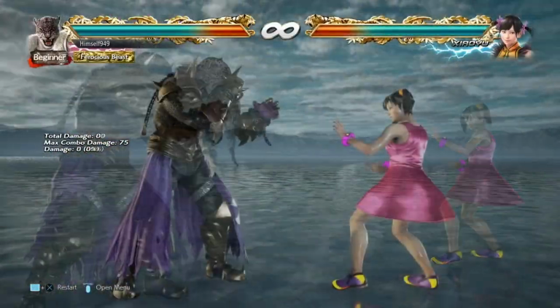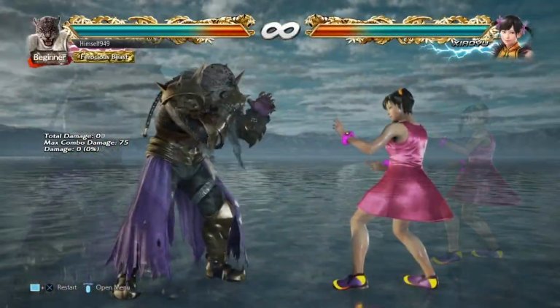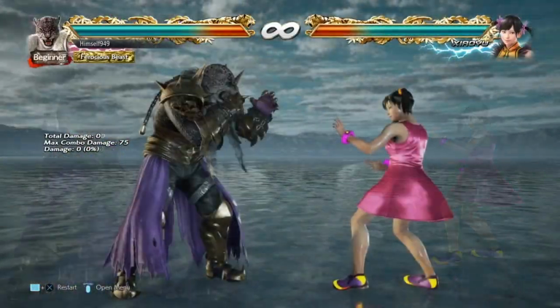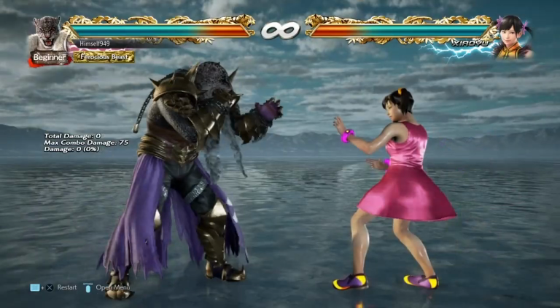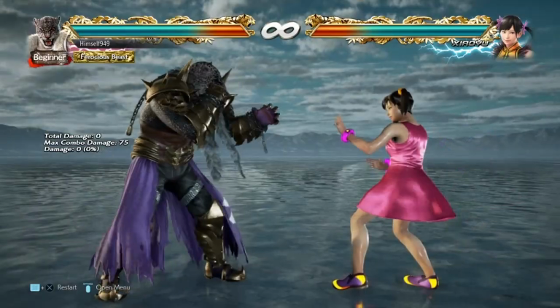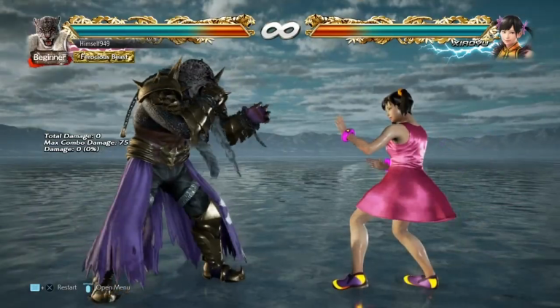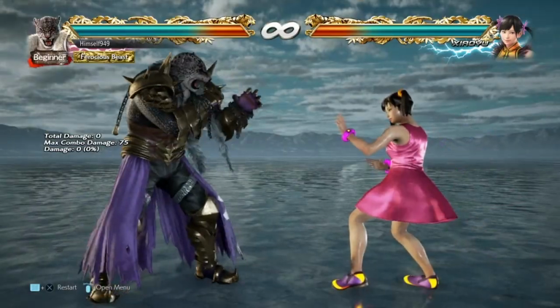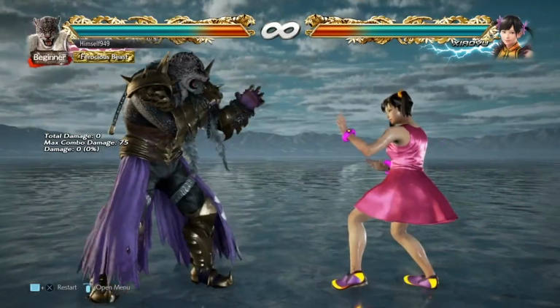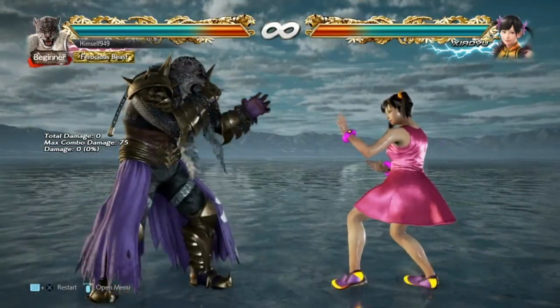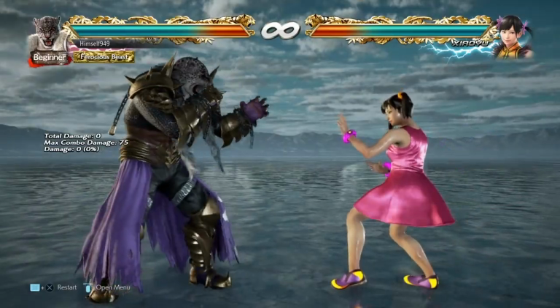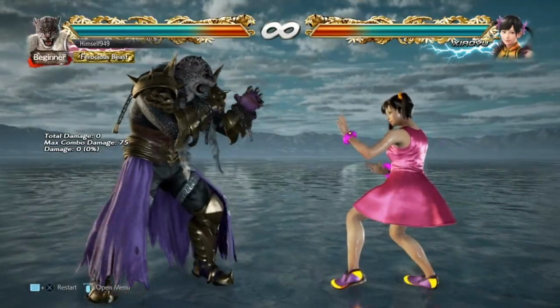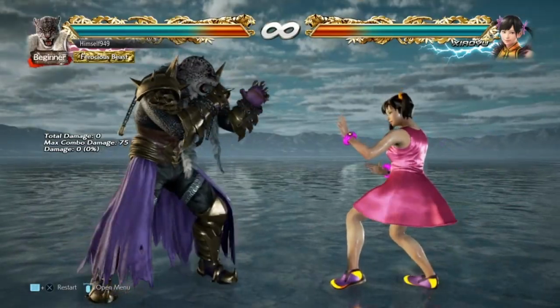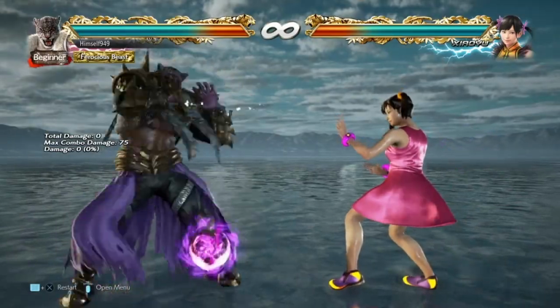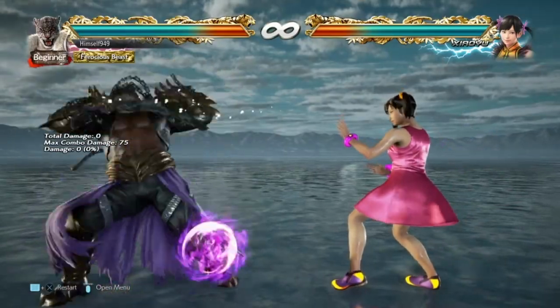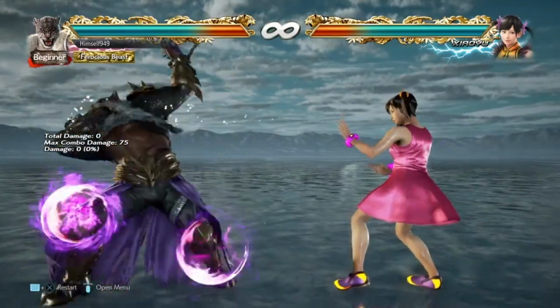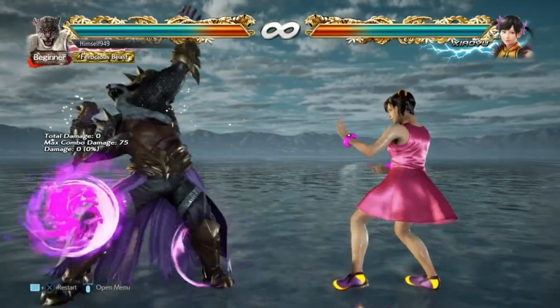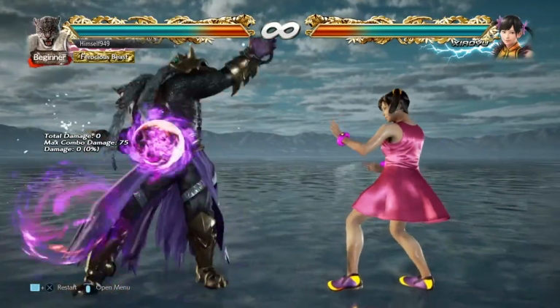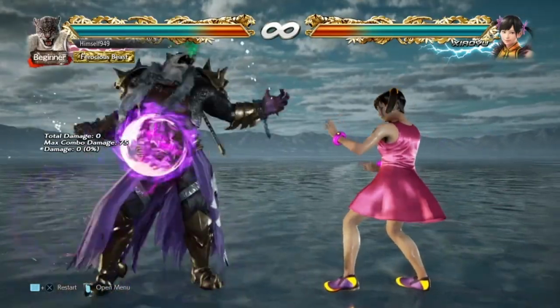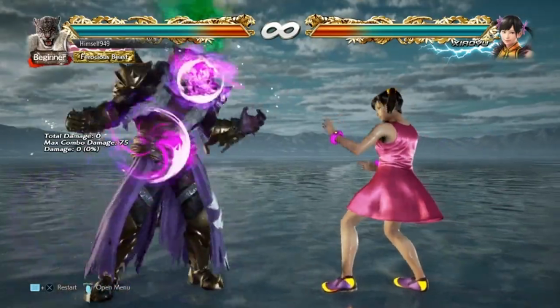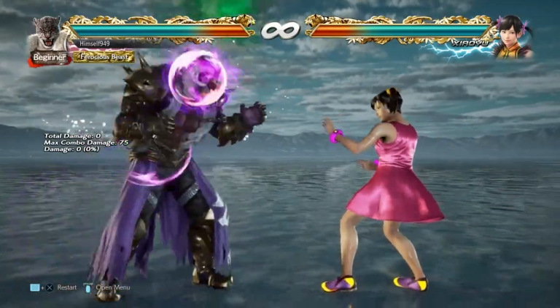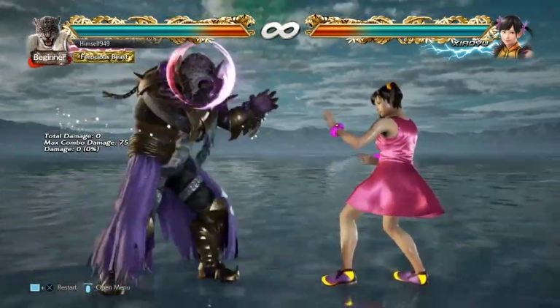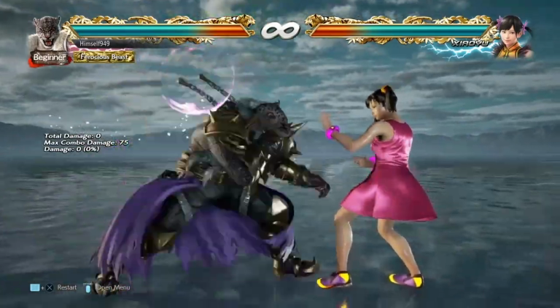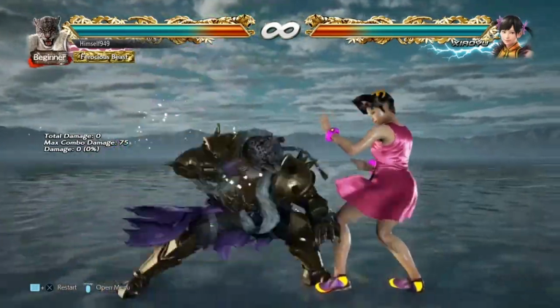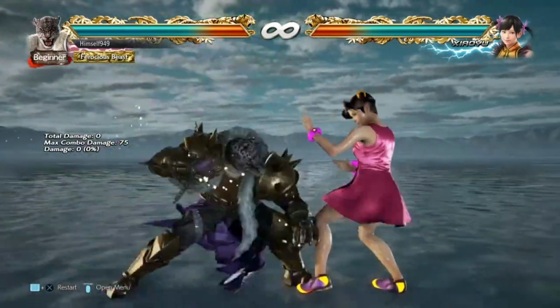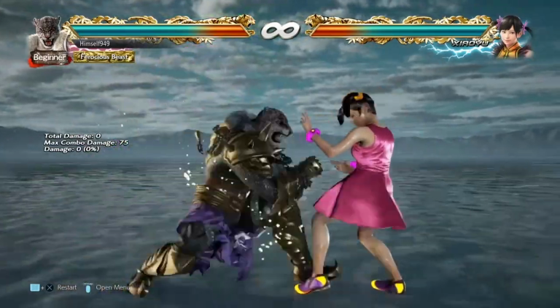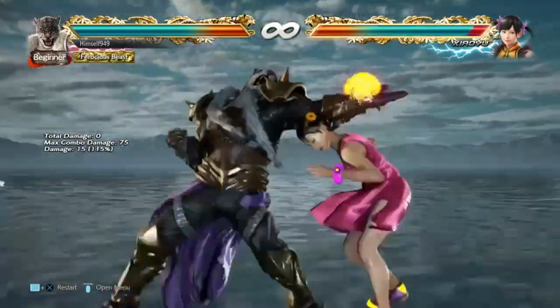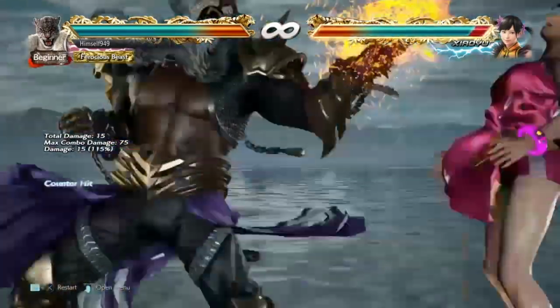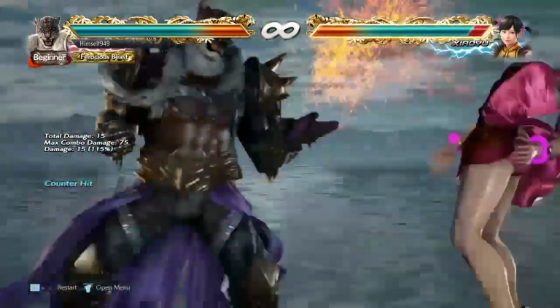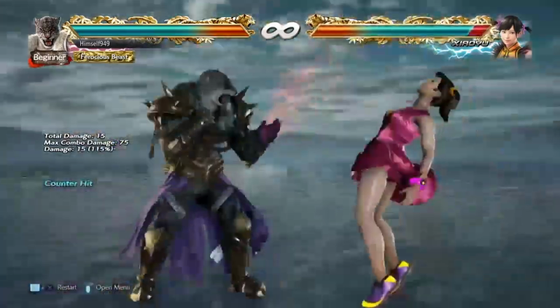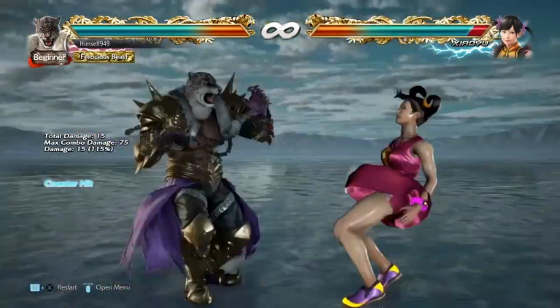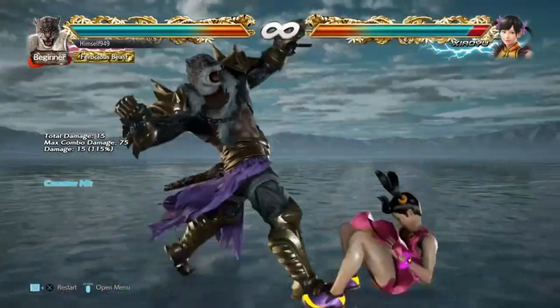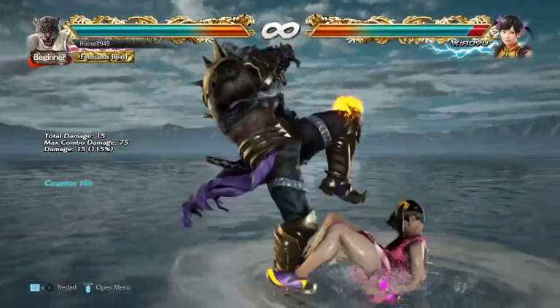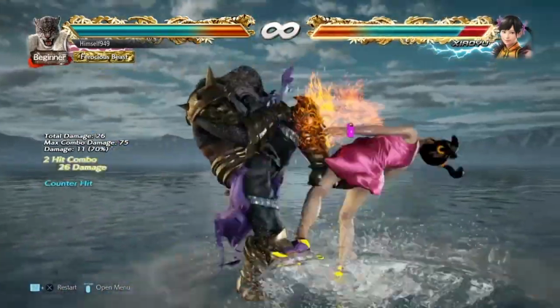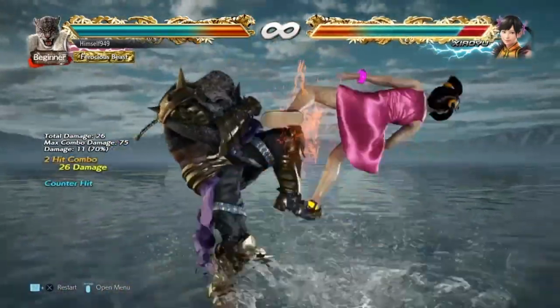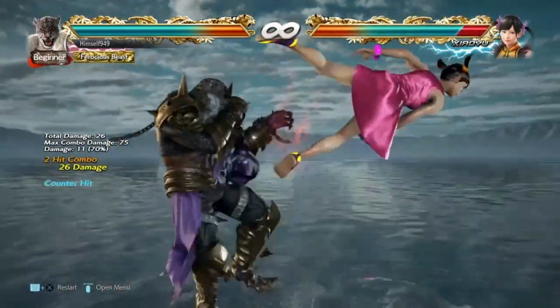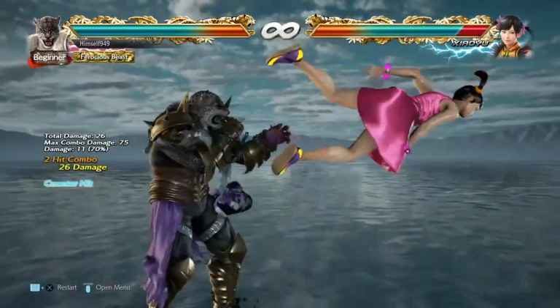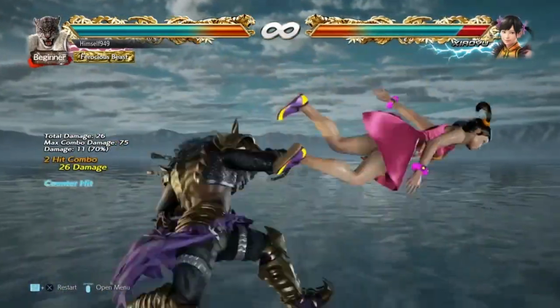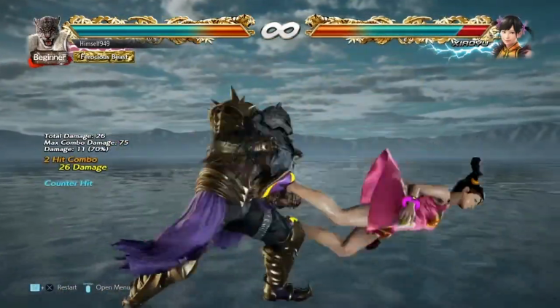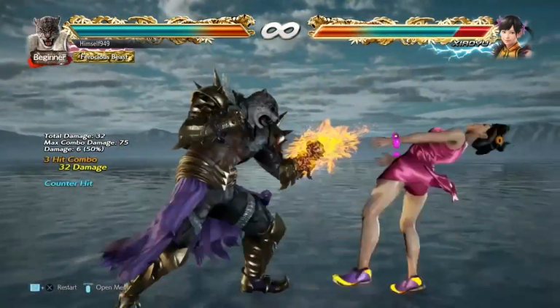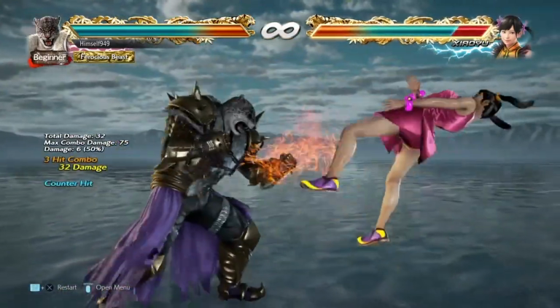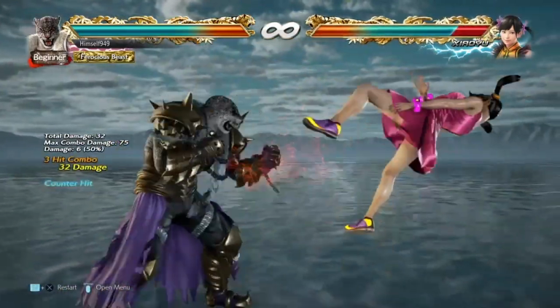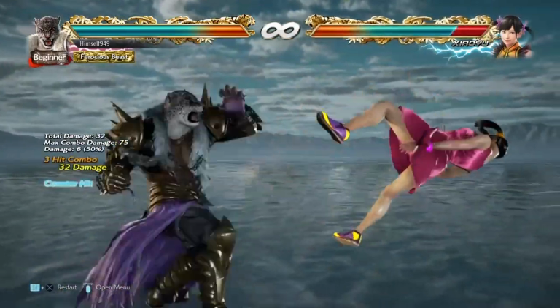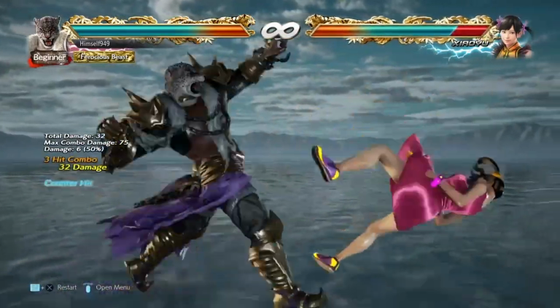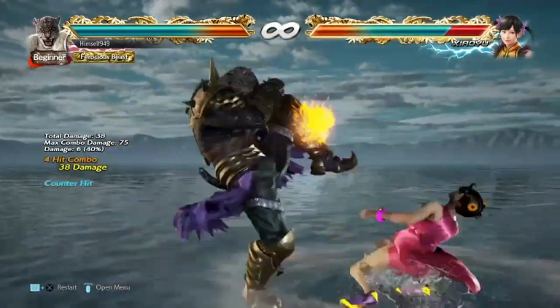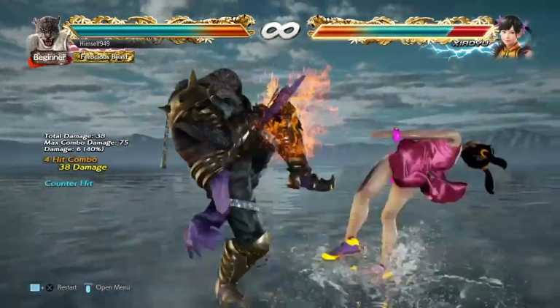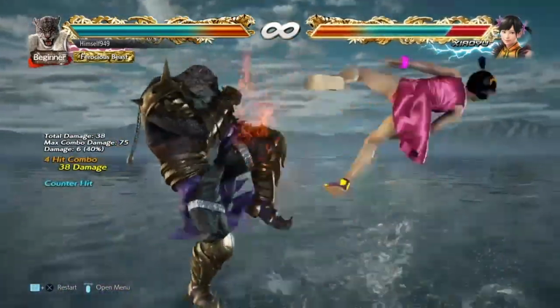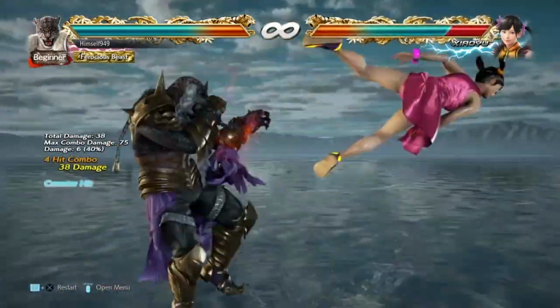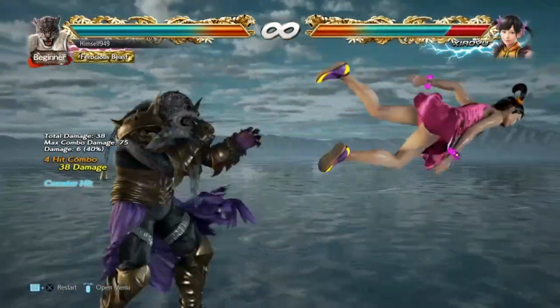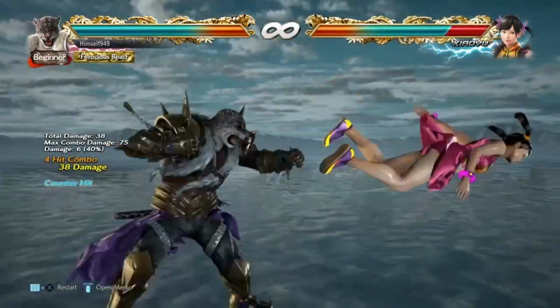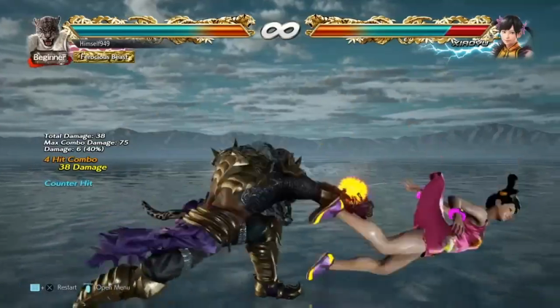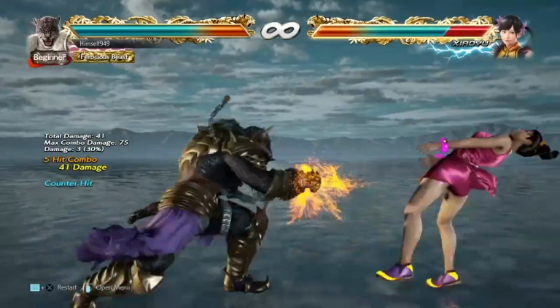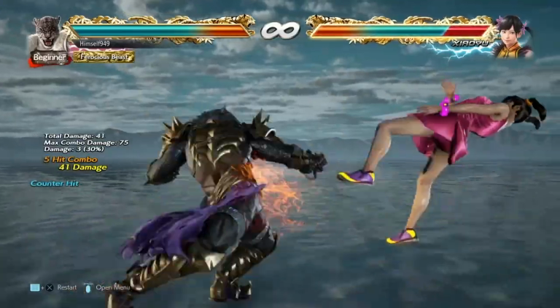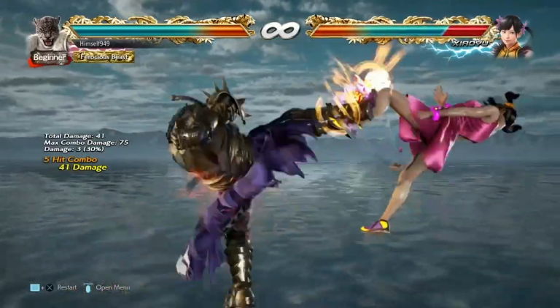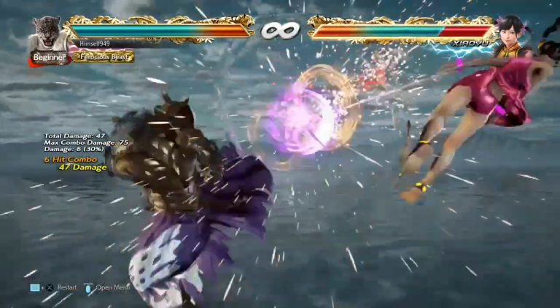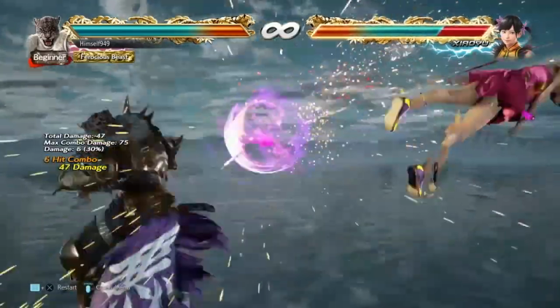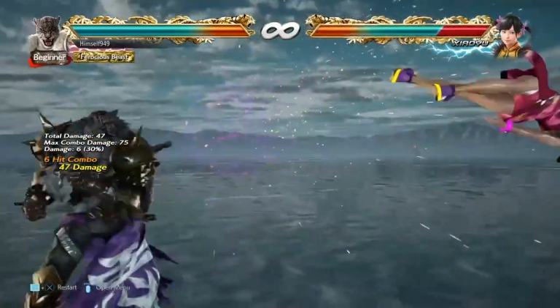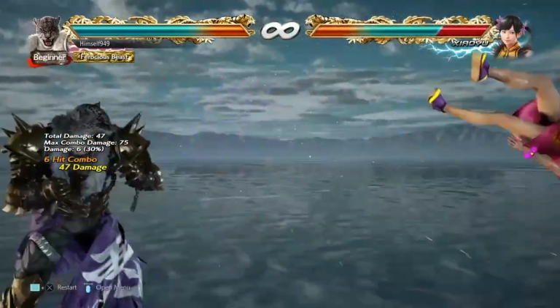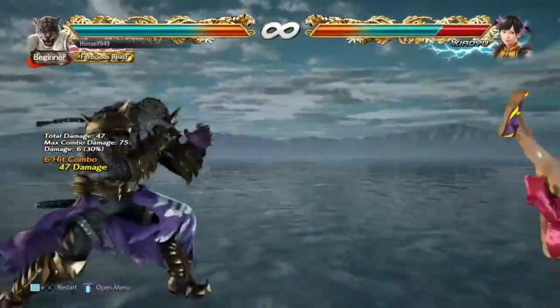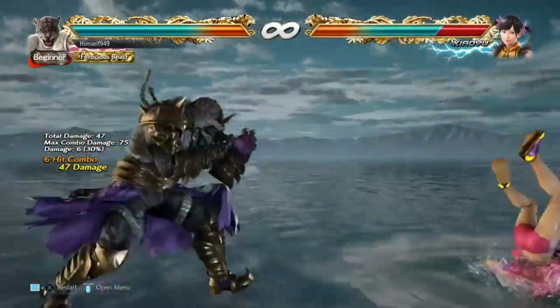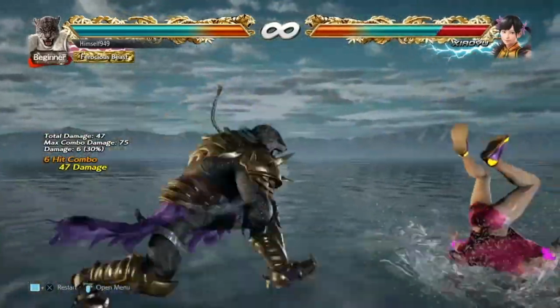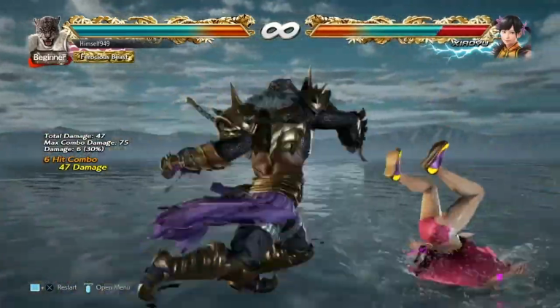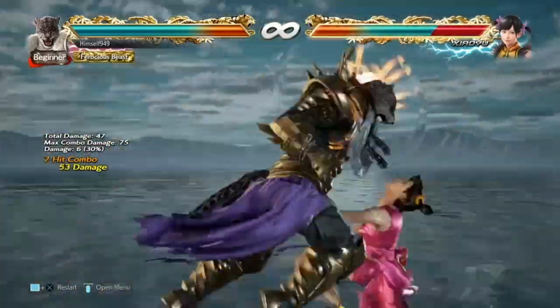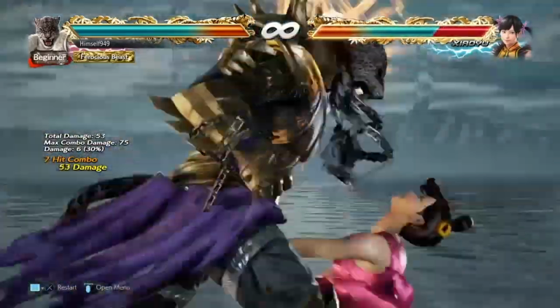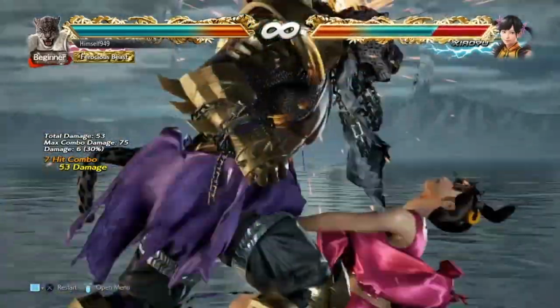What this combo also affords is great wall carry and a Rage Art combo. You do need to dash with the Lariat, but it is possible.